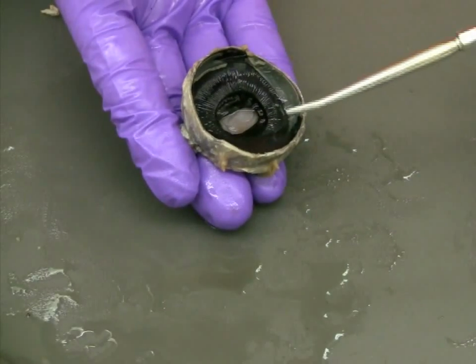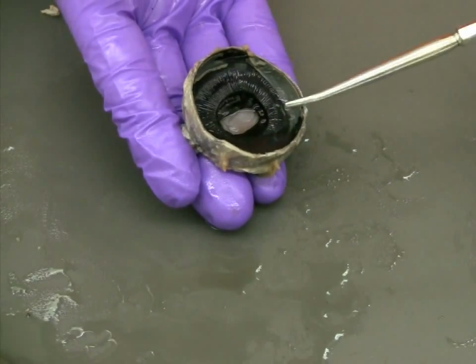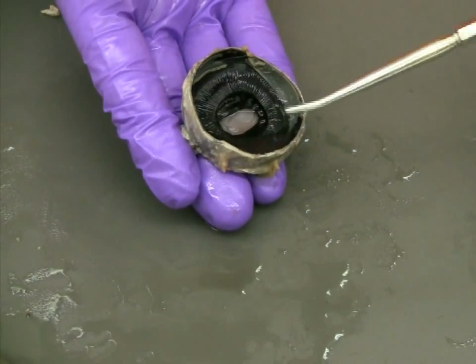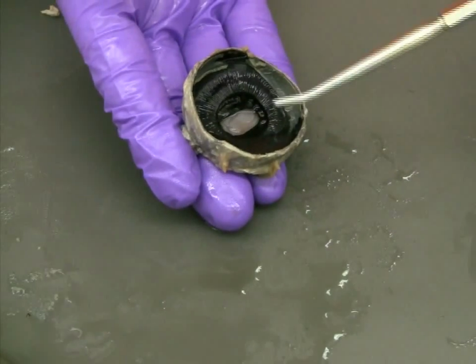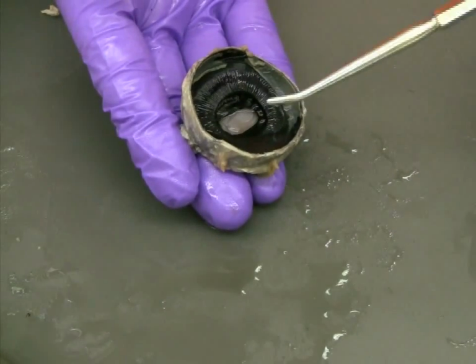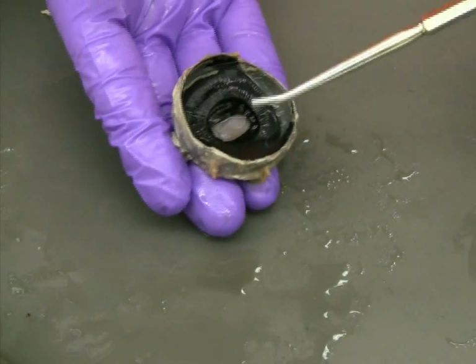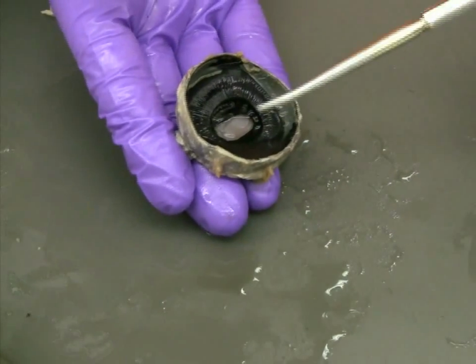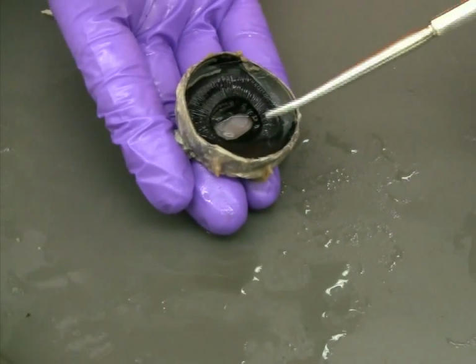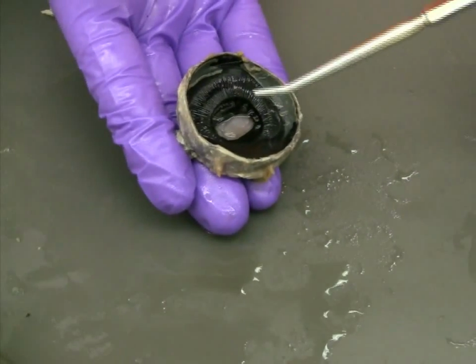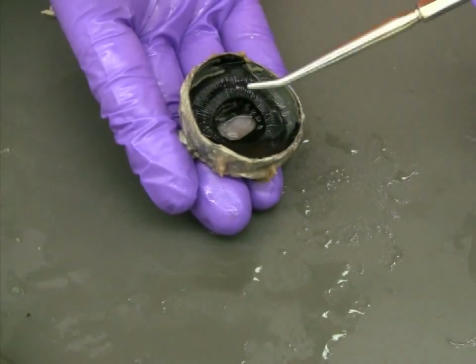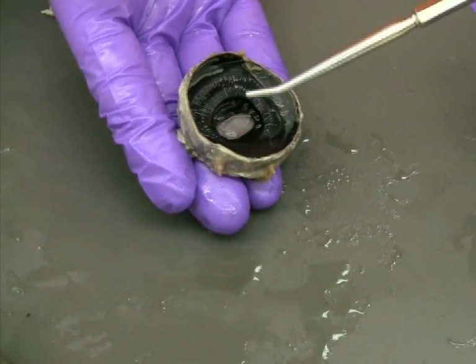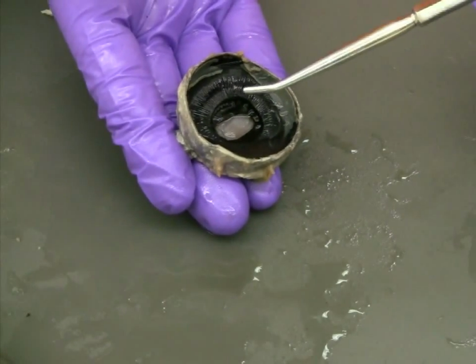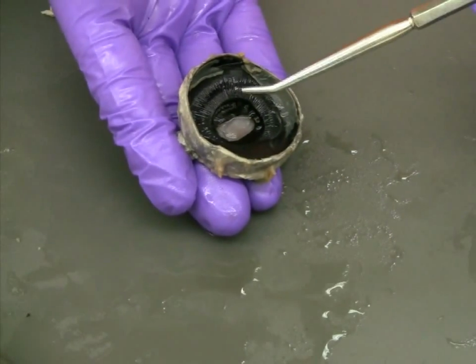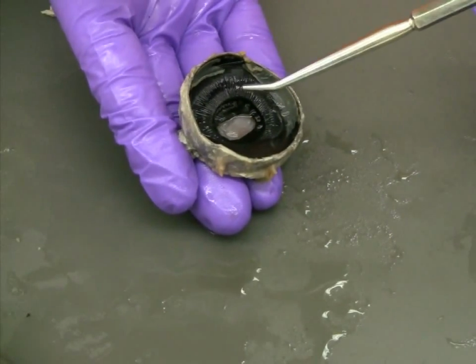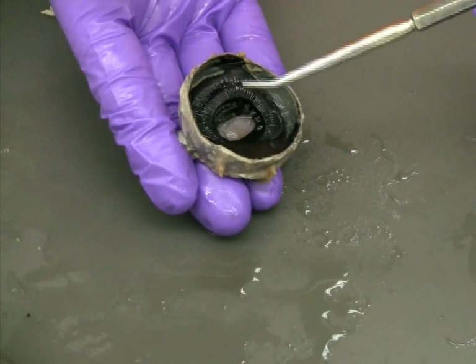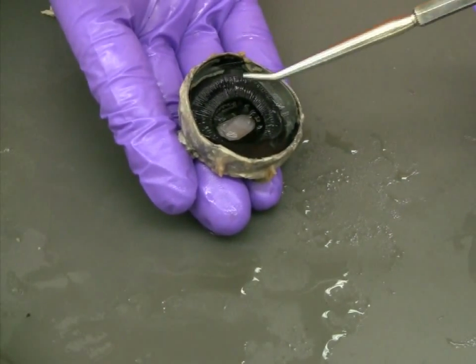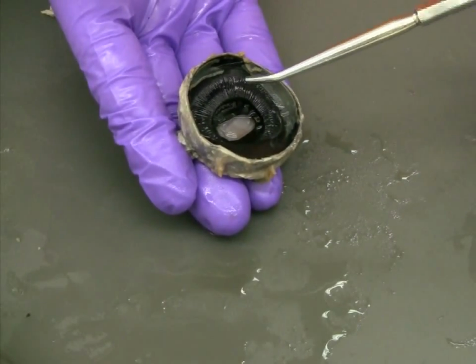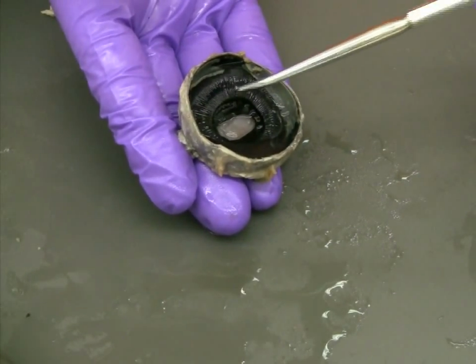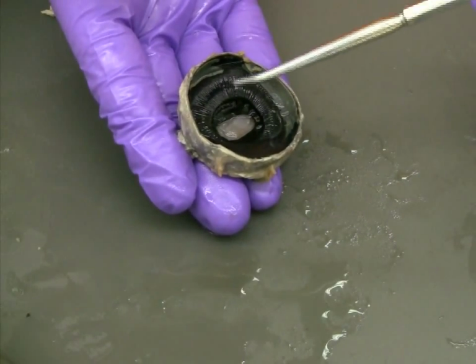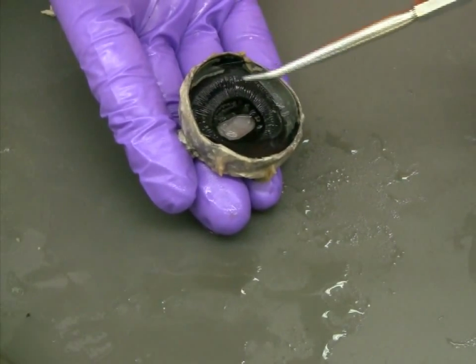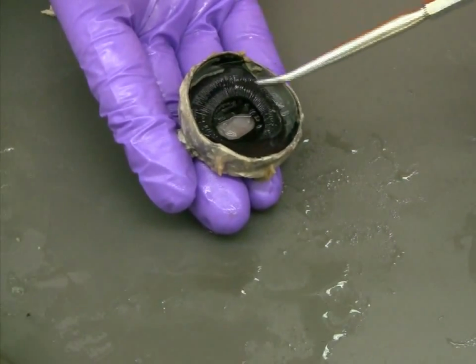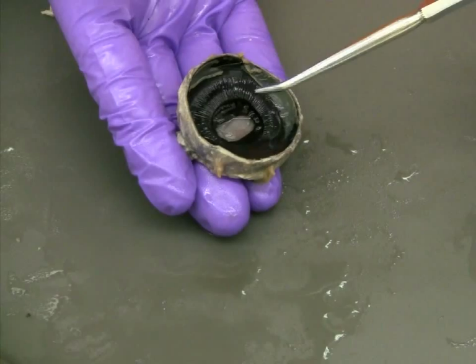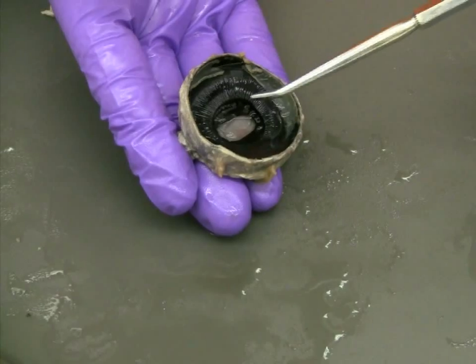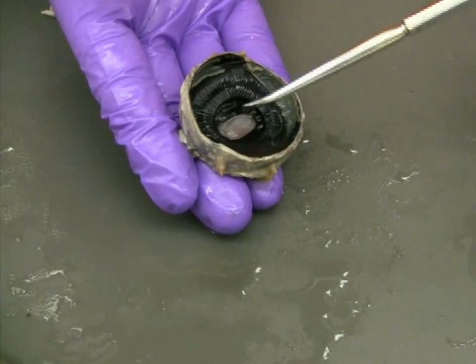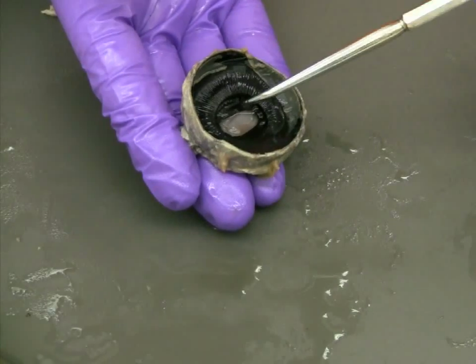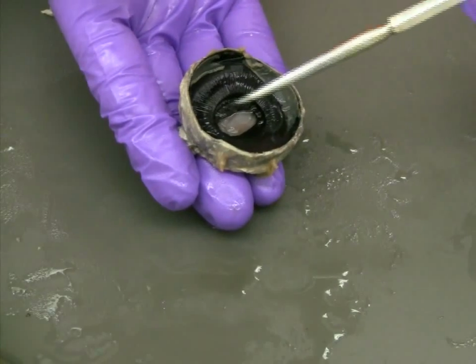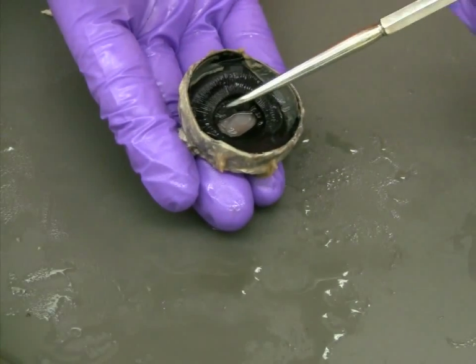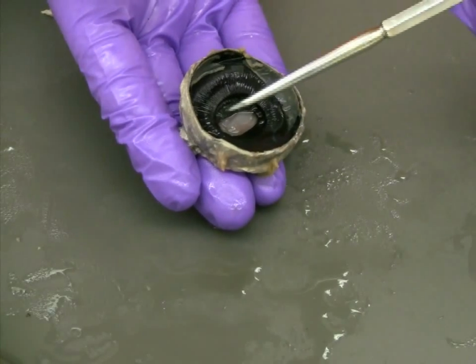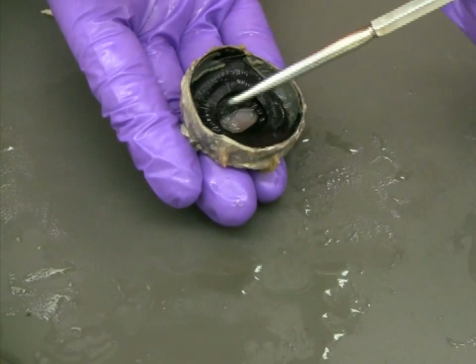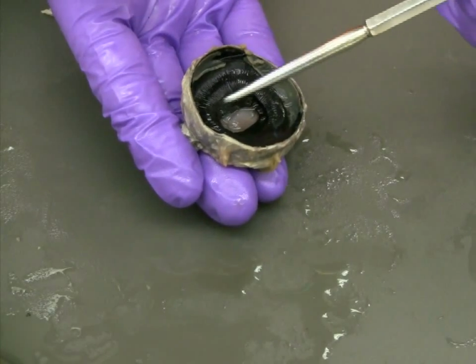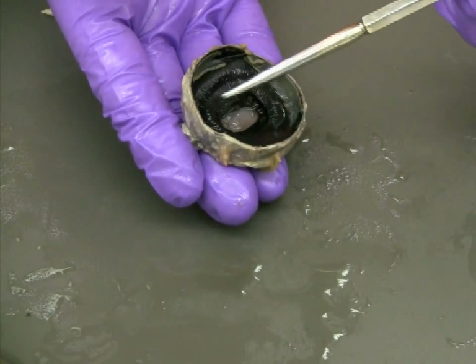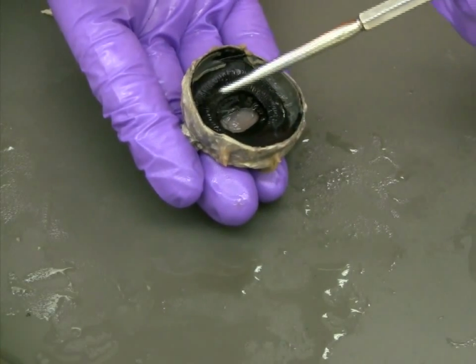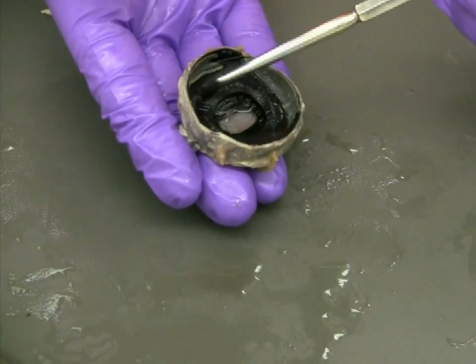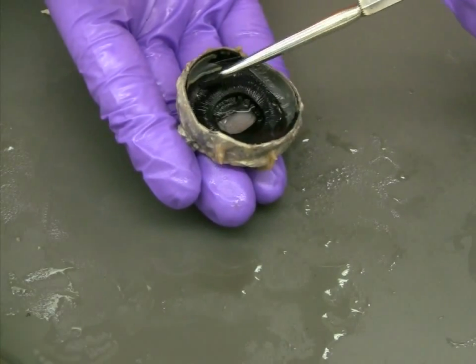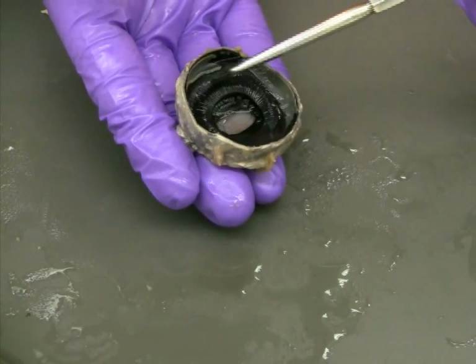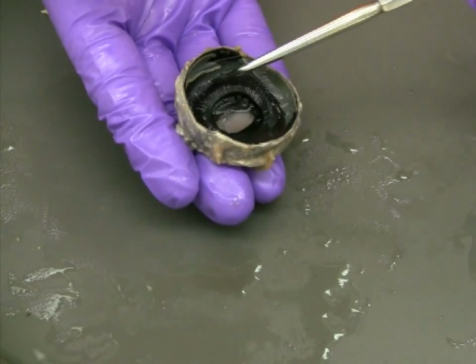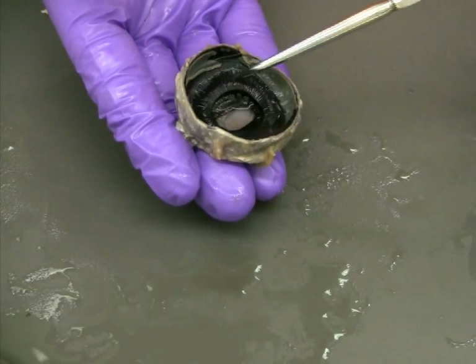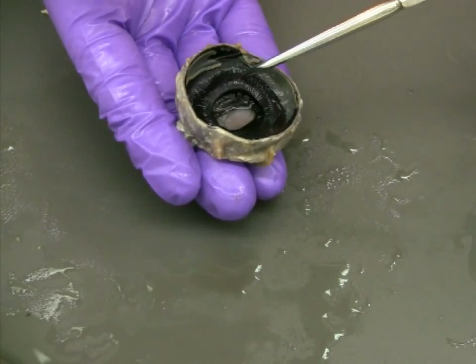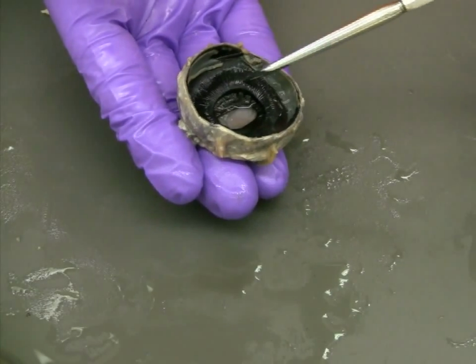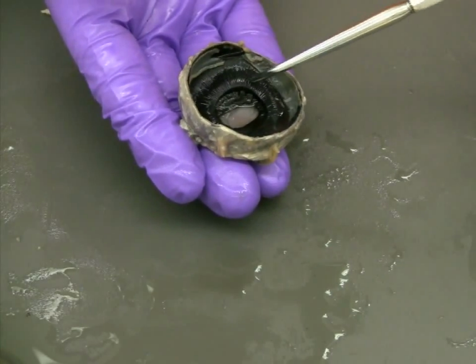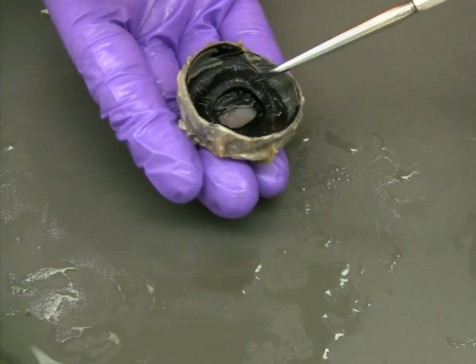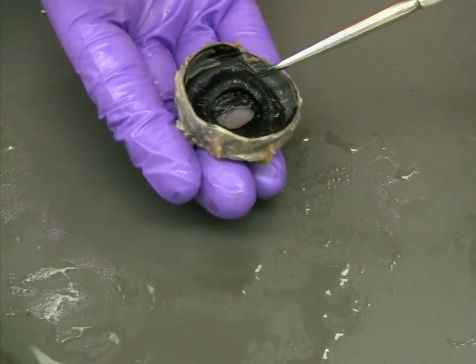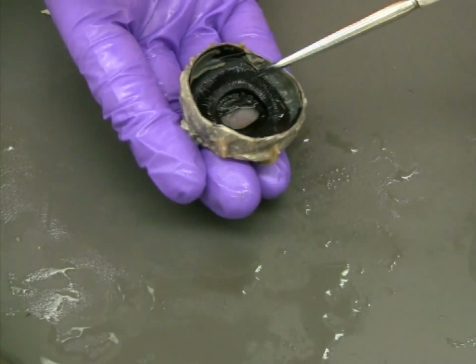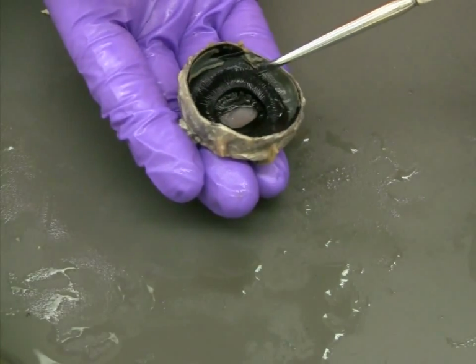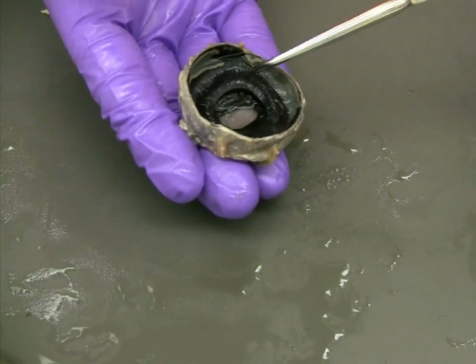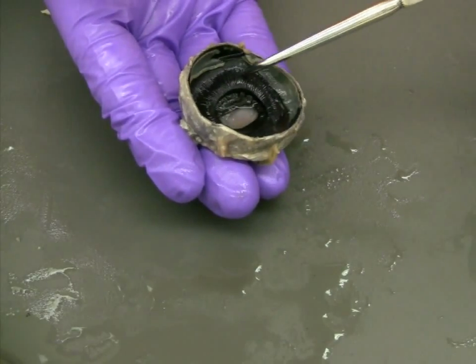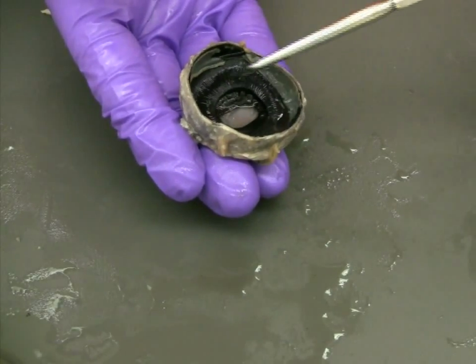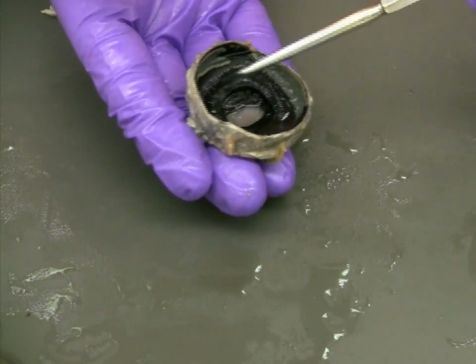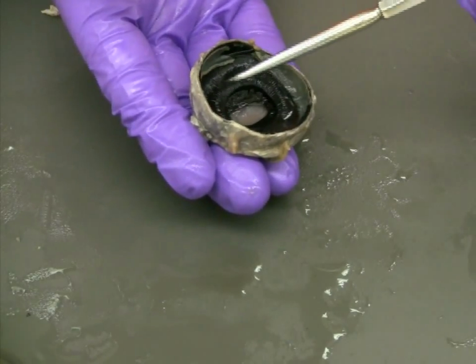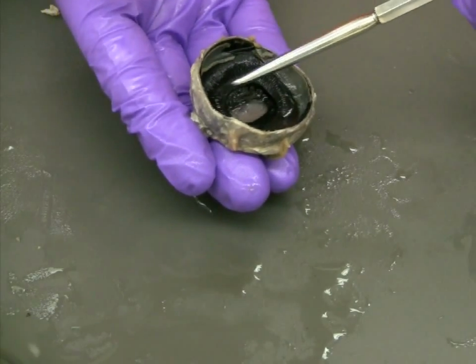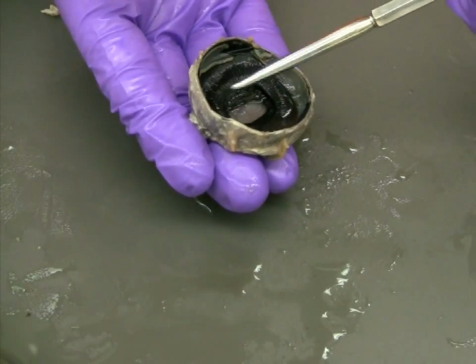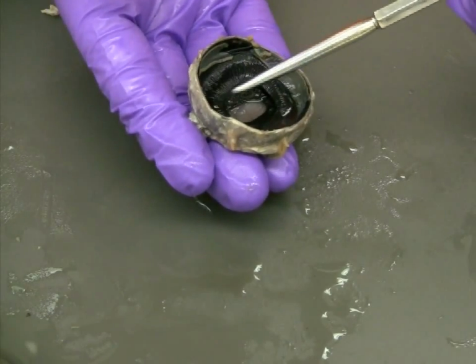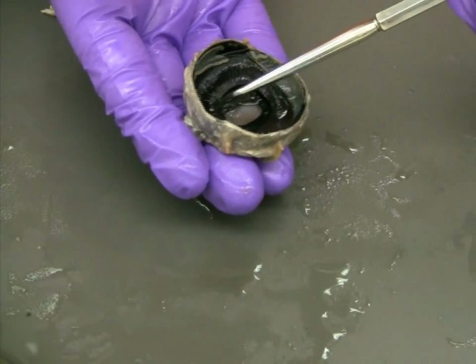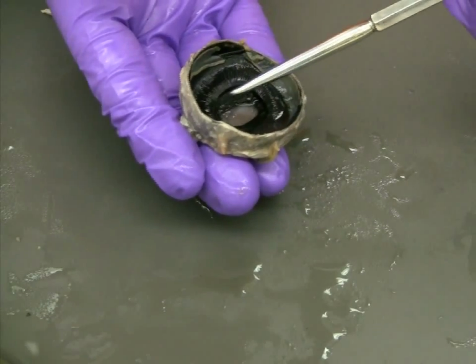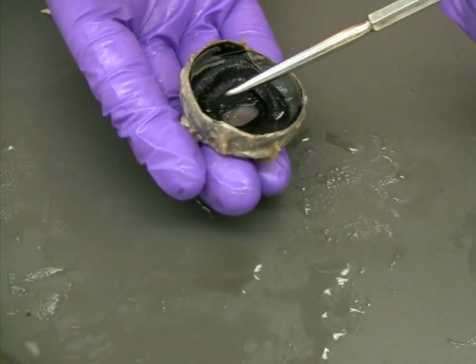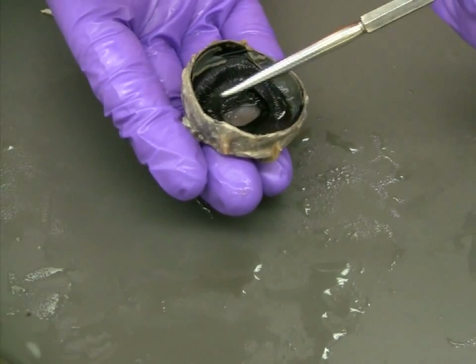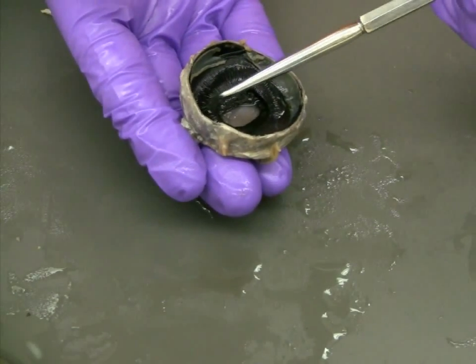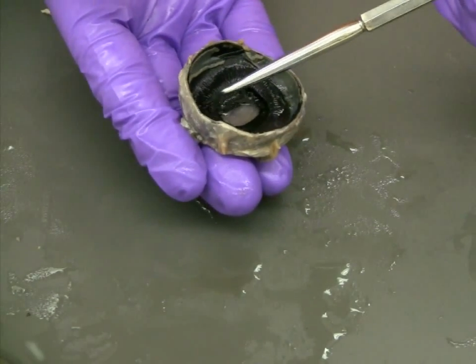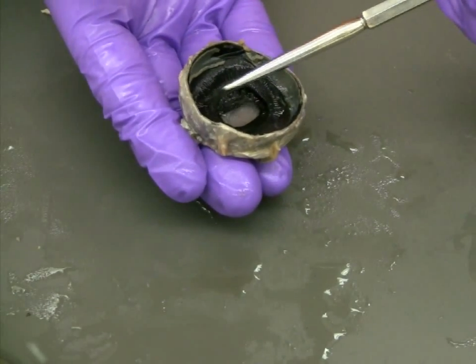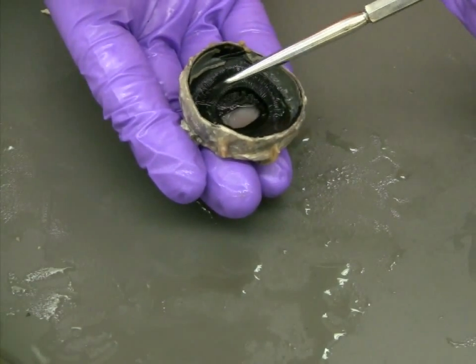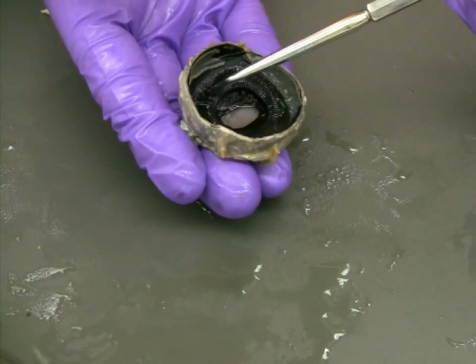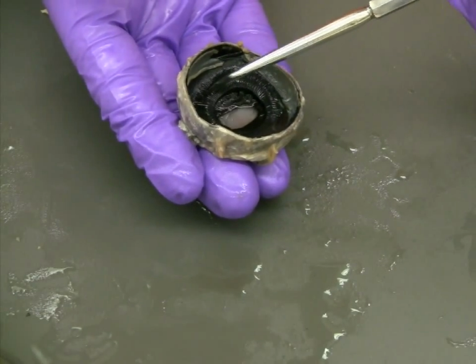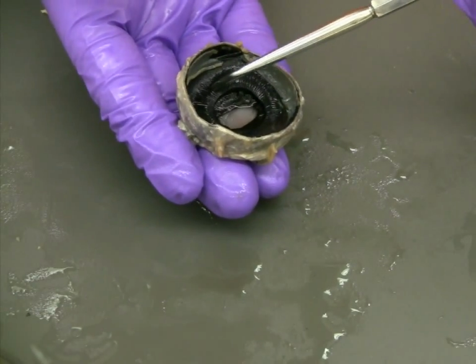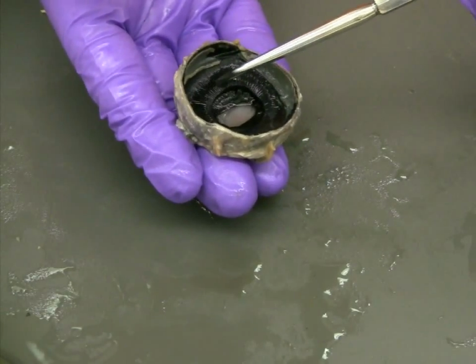Examining the intact iris in the eye, you should see a ring of dark fibrous tissue surrounding the area where the lens was removed.